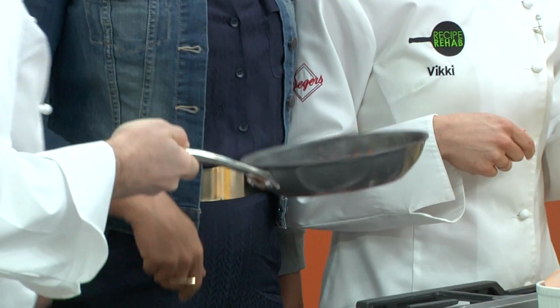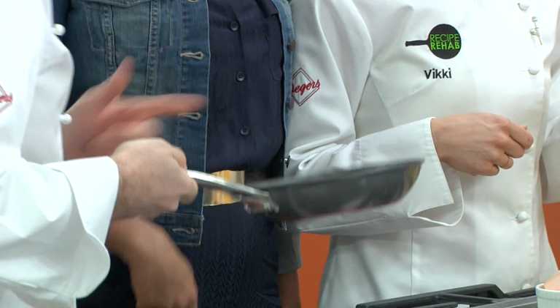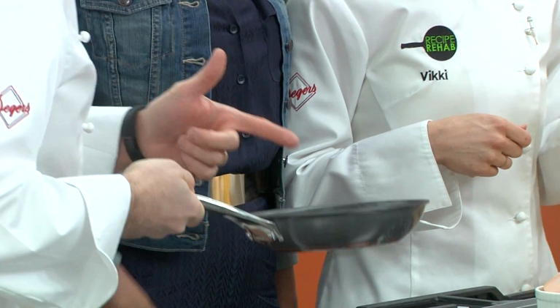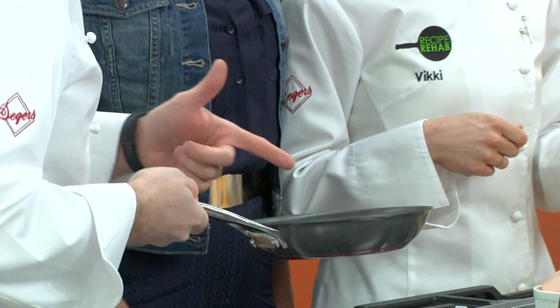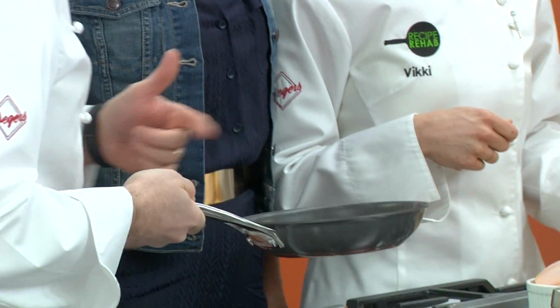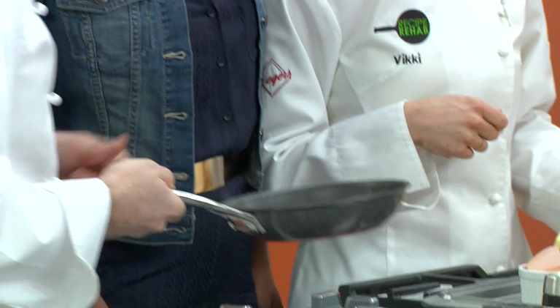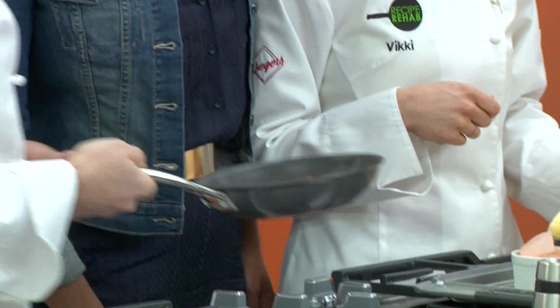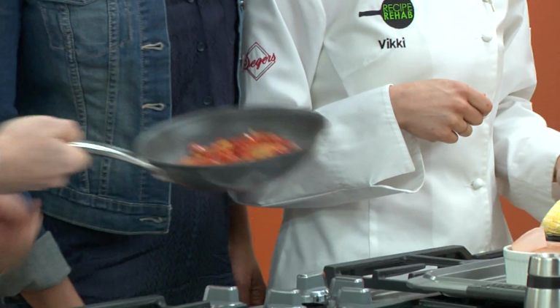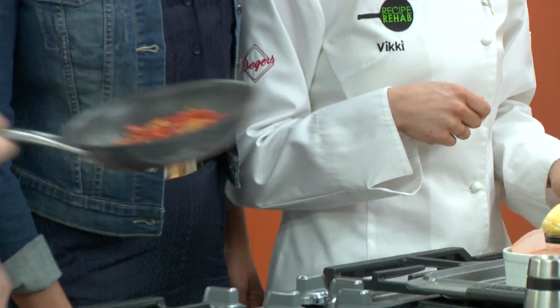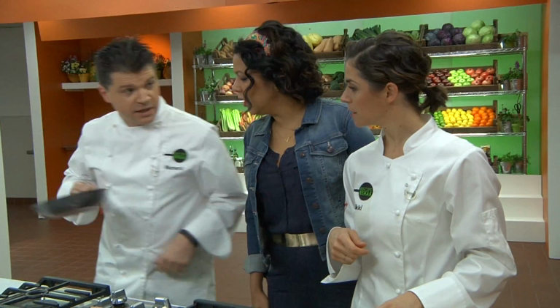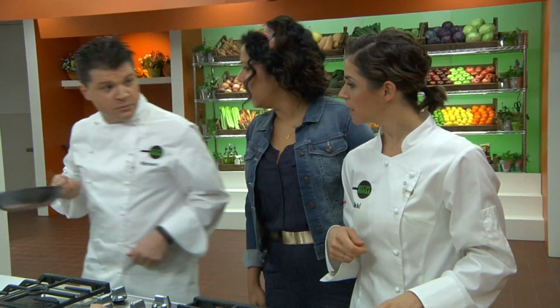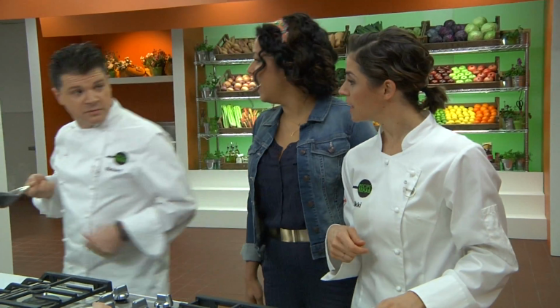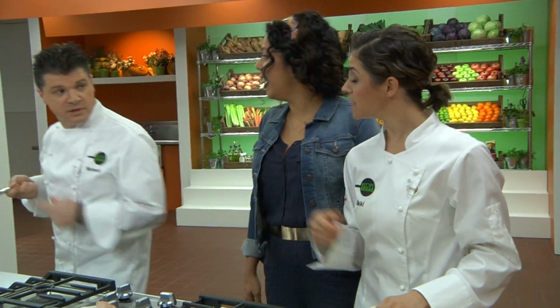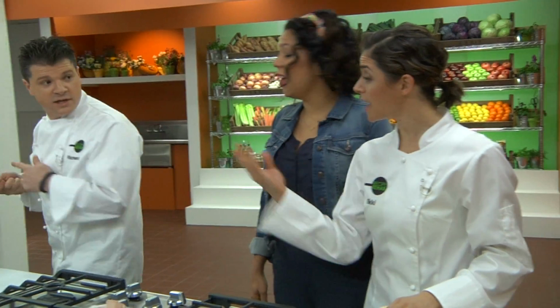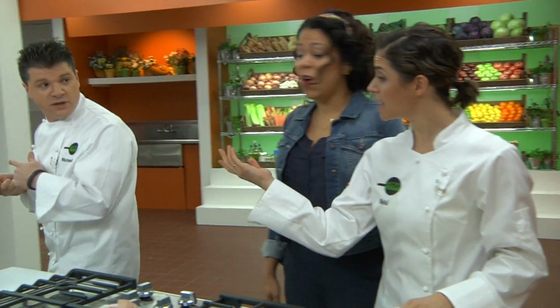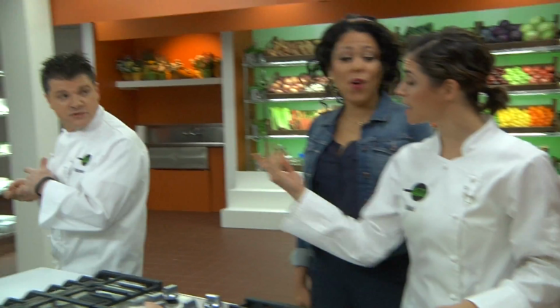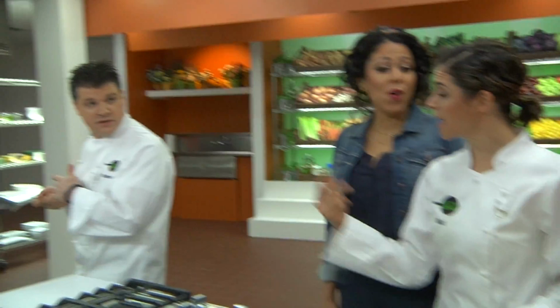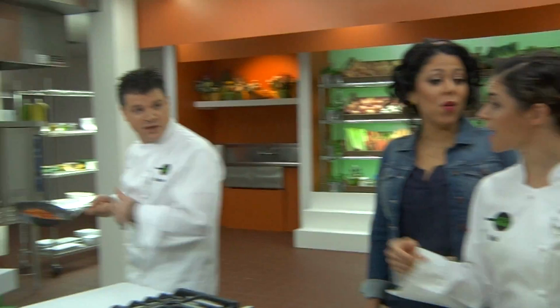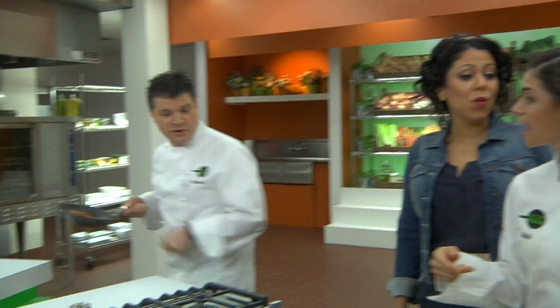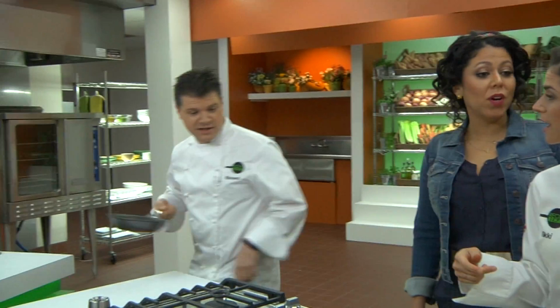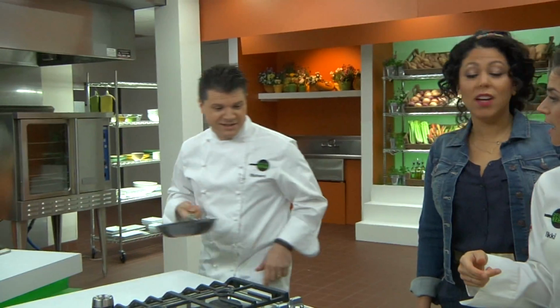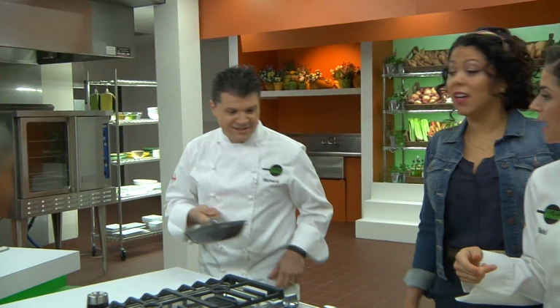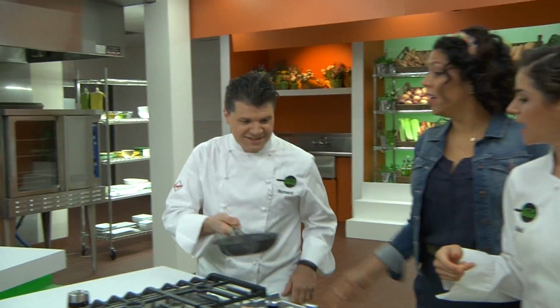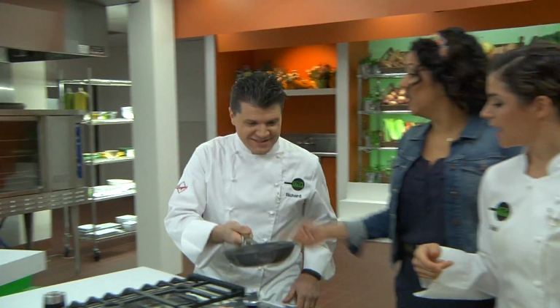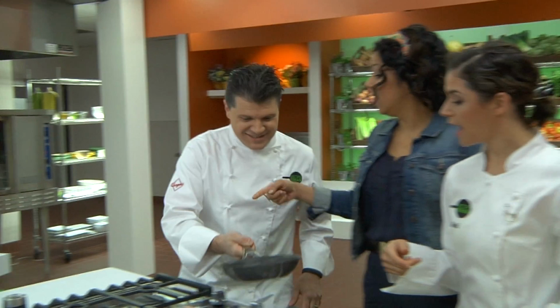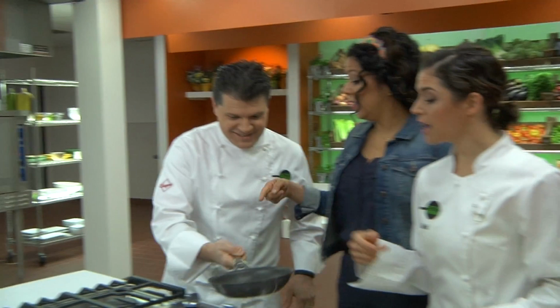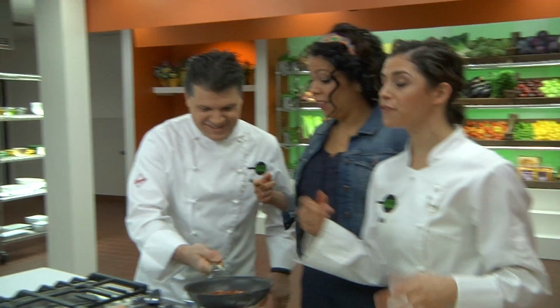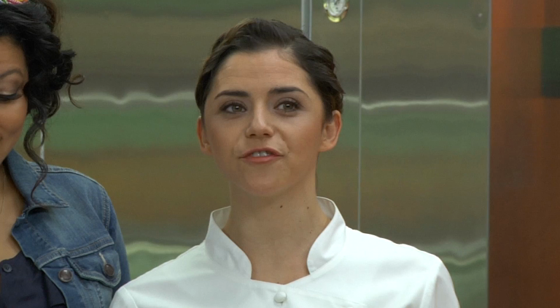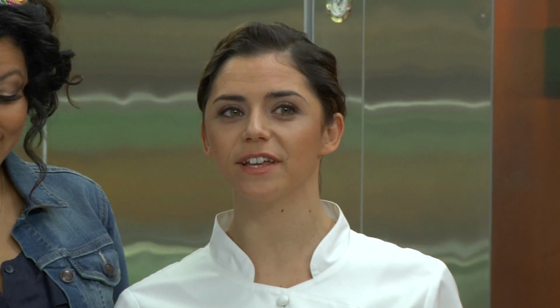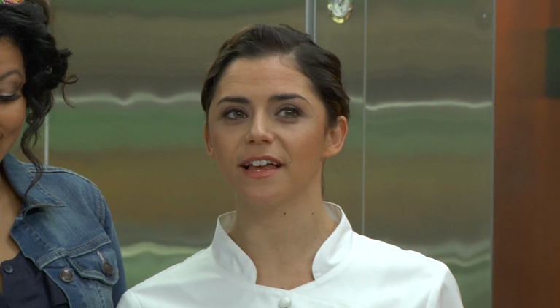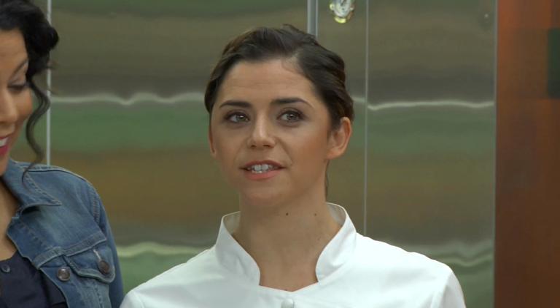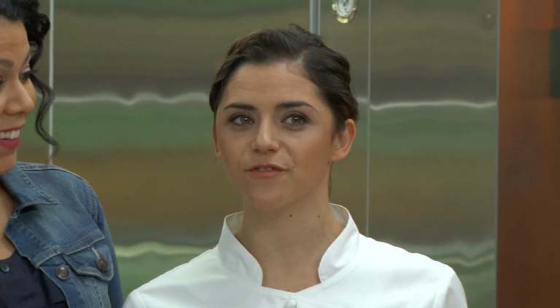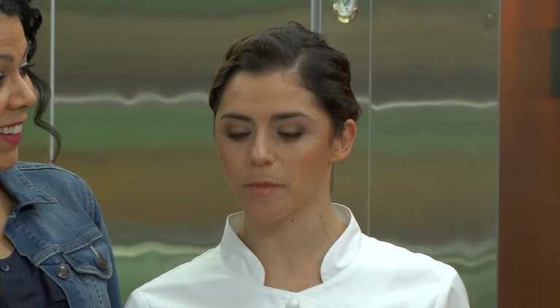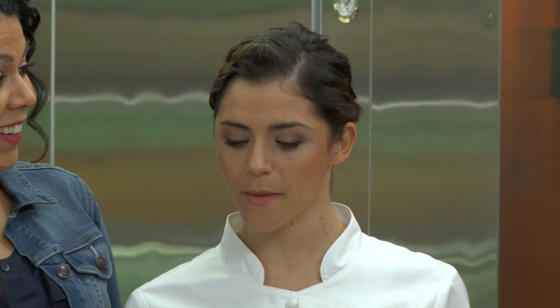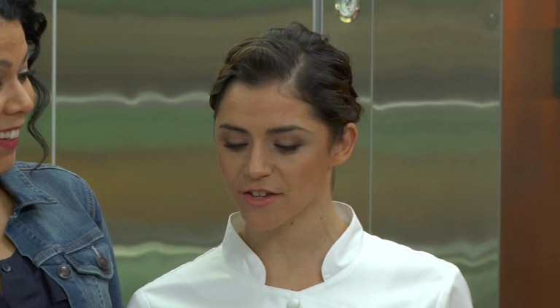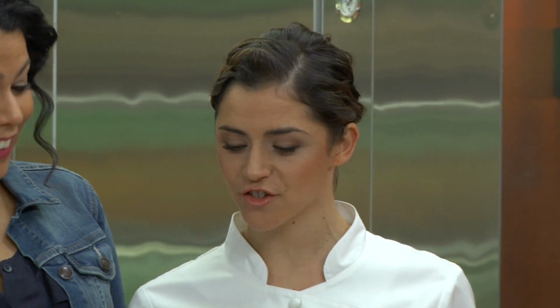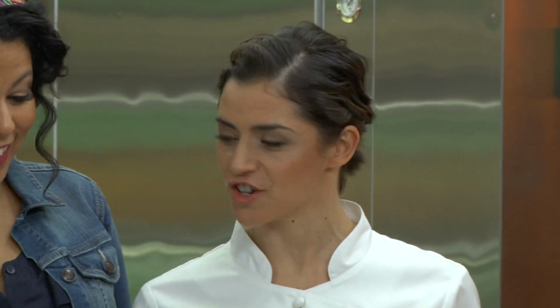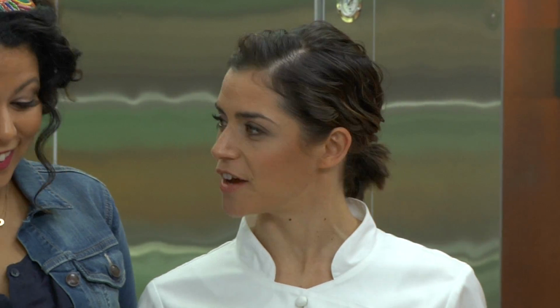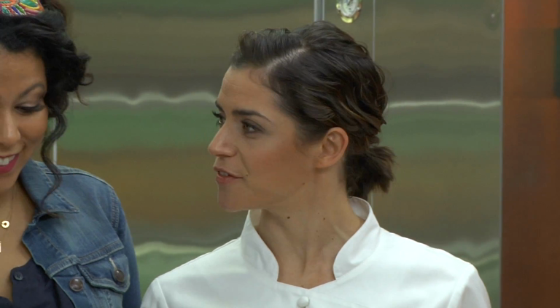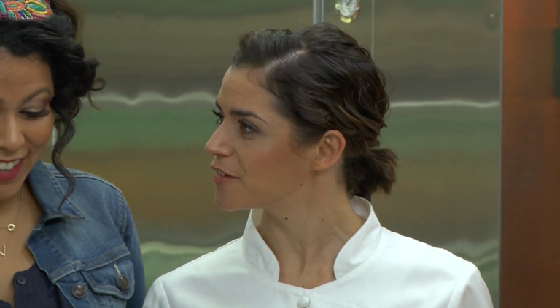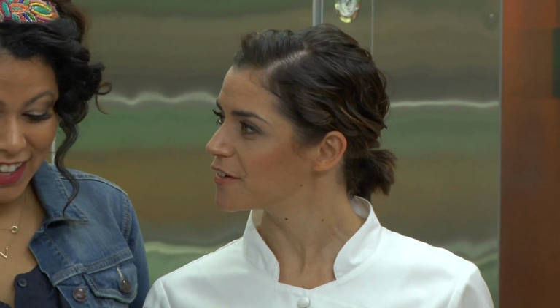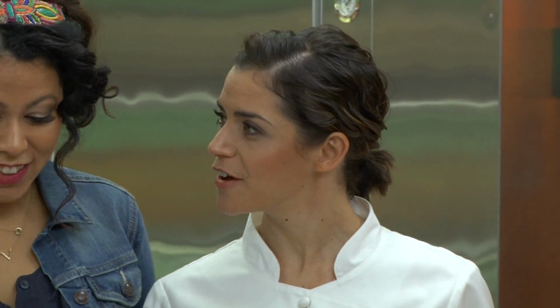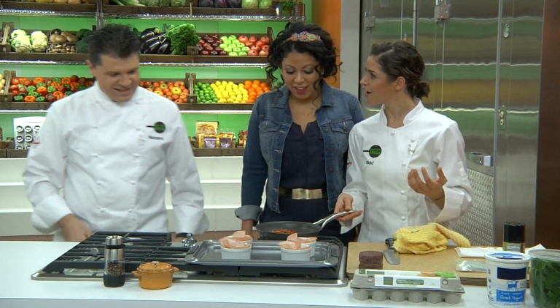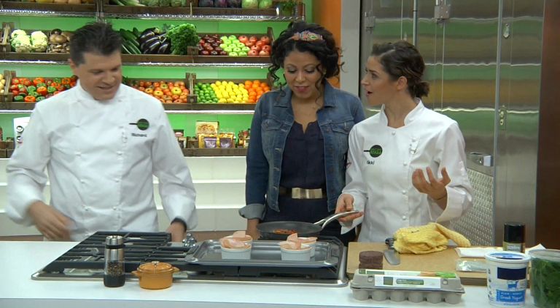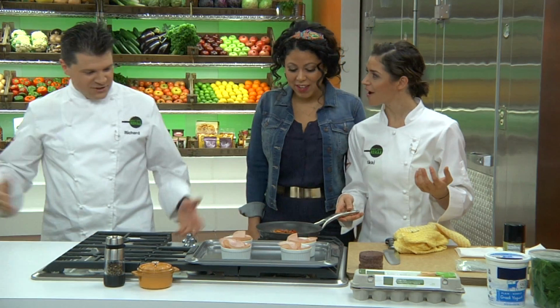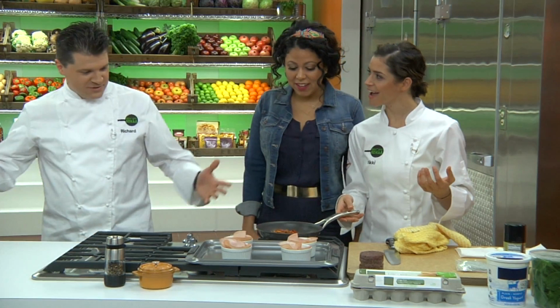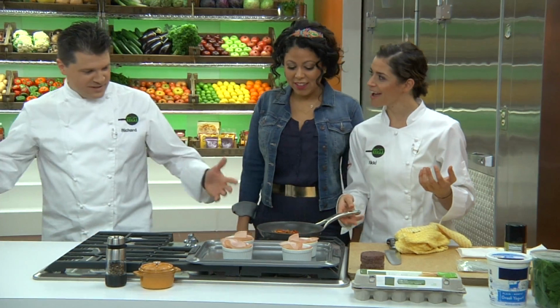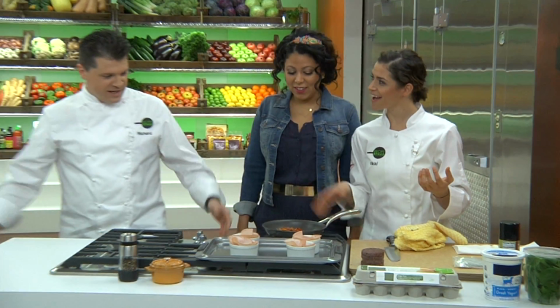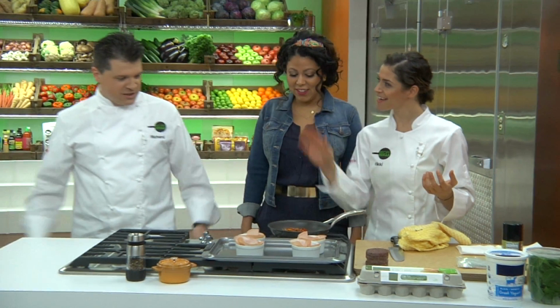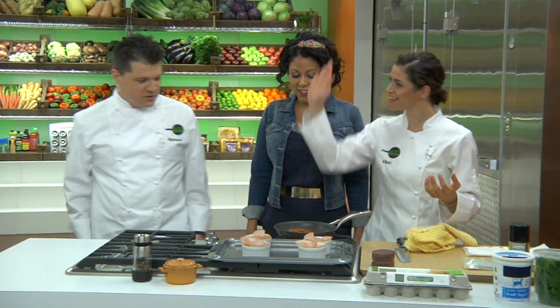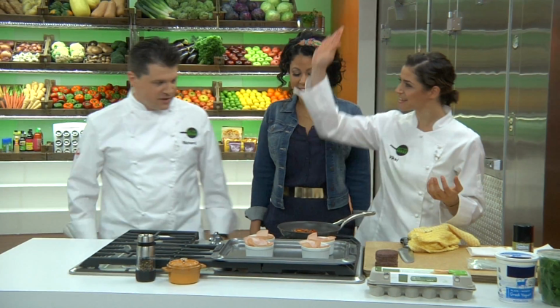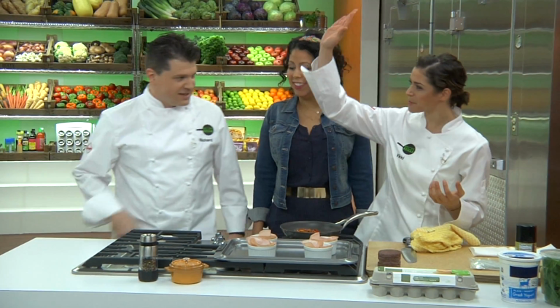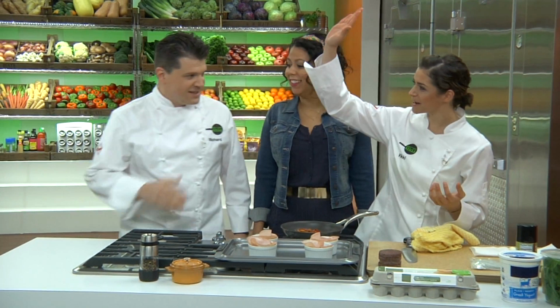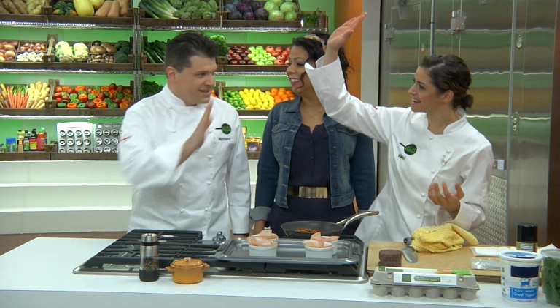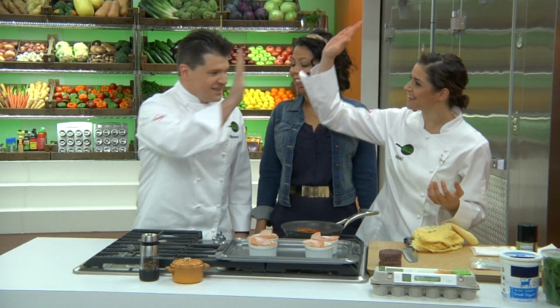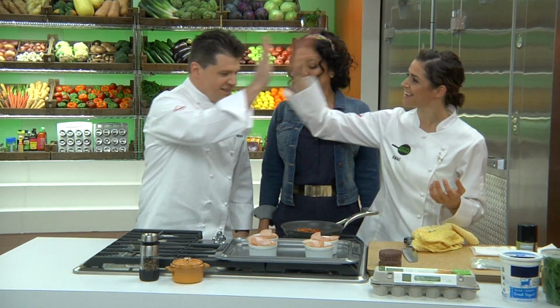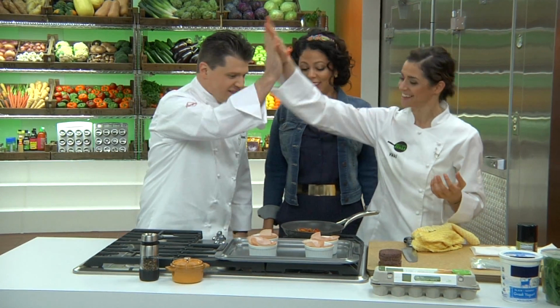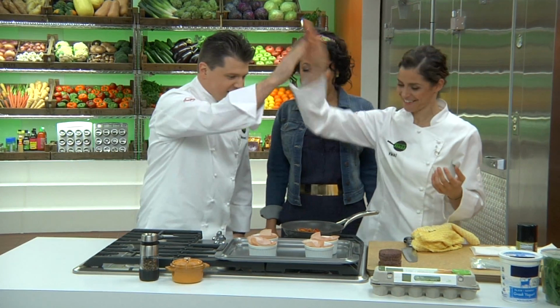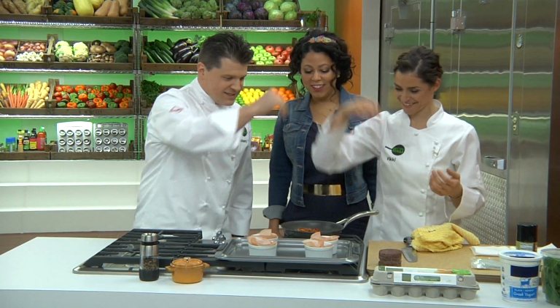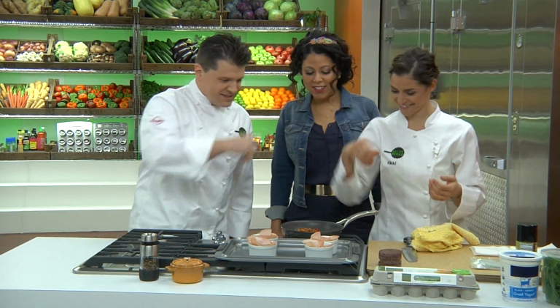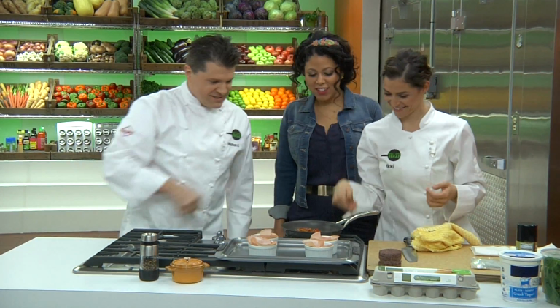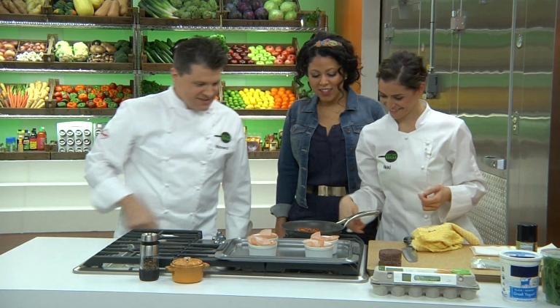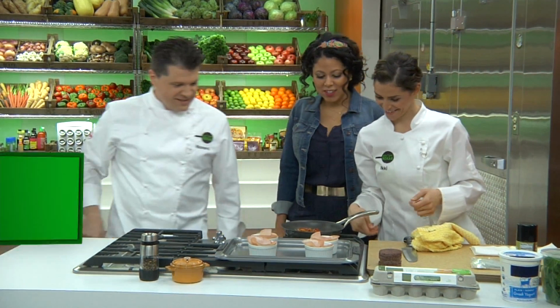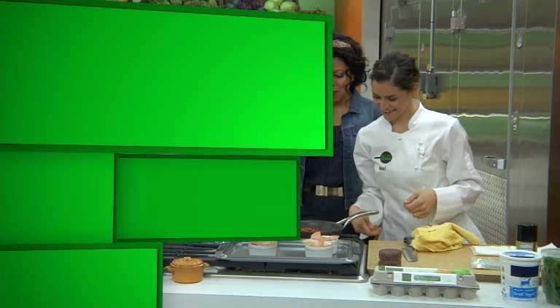This smells really good. It really does. Hey, free lesson from the master chef. I love that. Thanks, buddy. That's awesome.